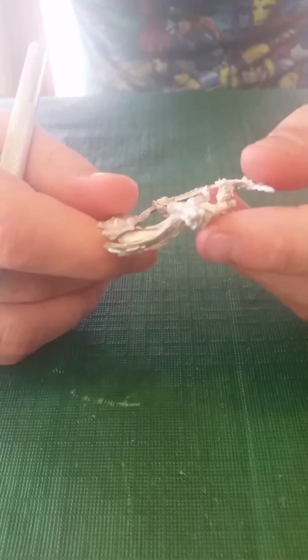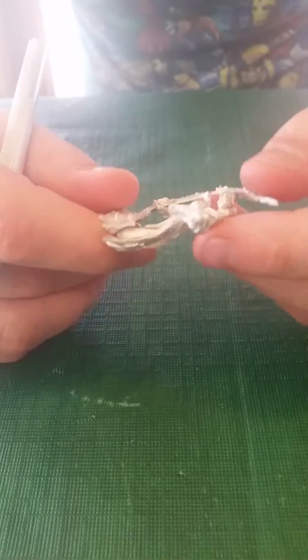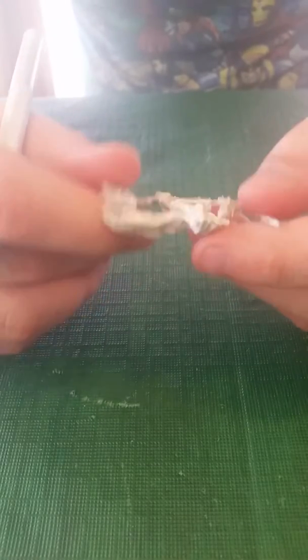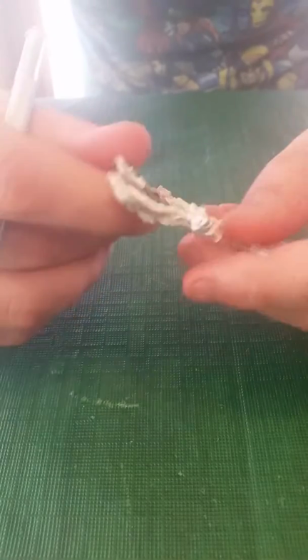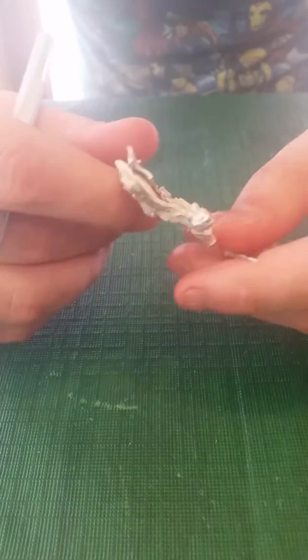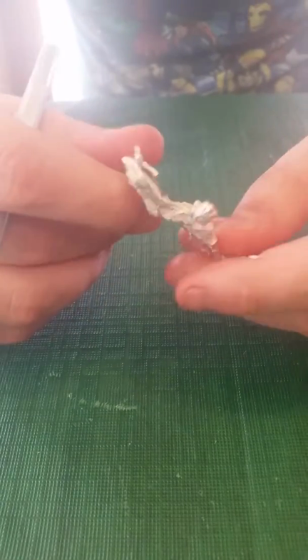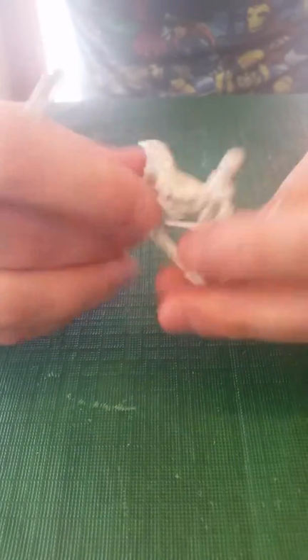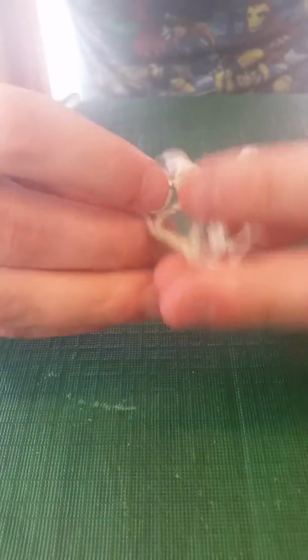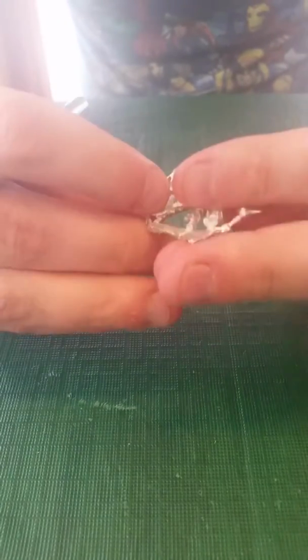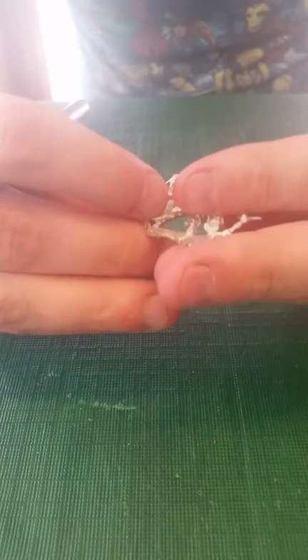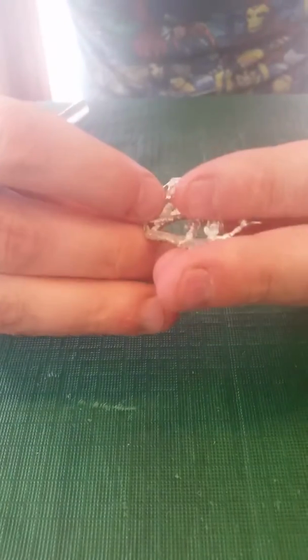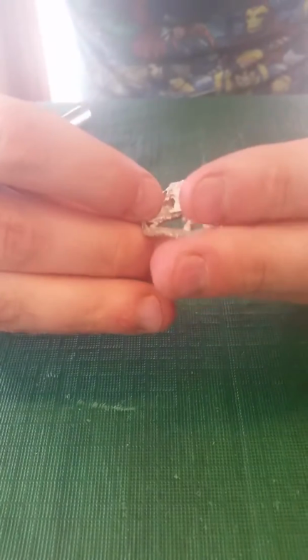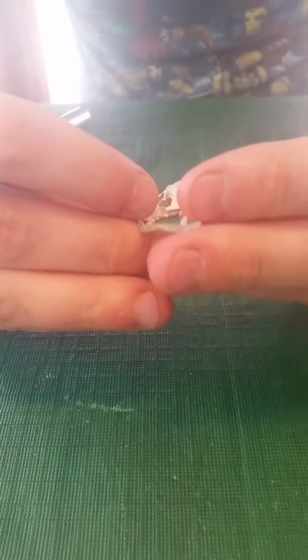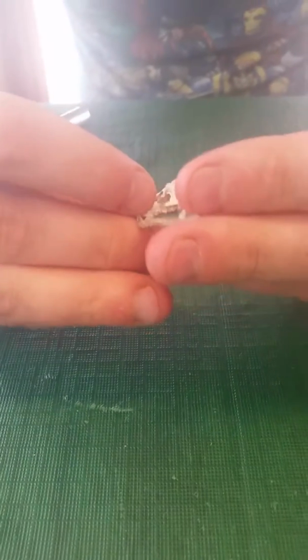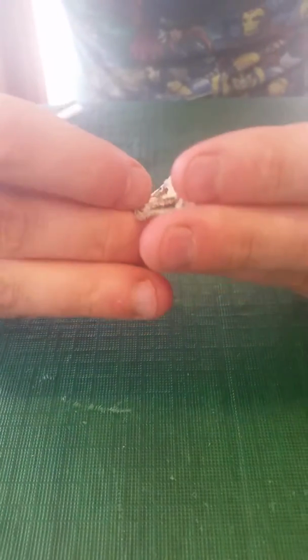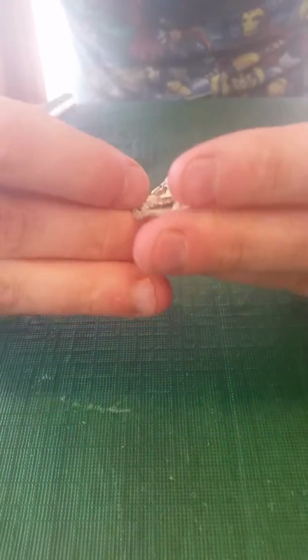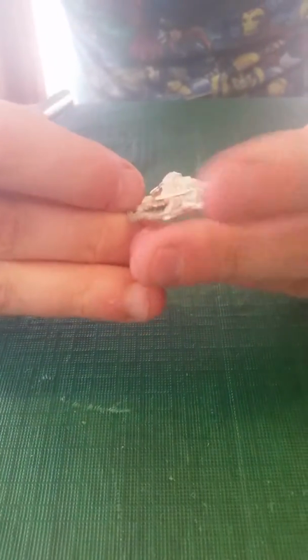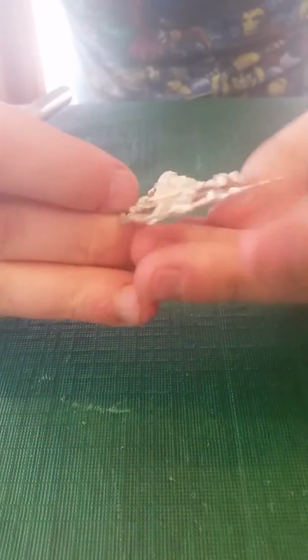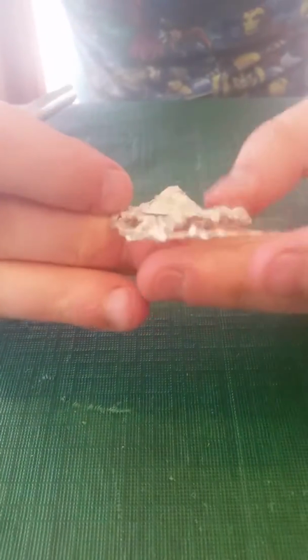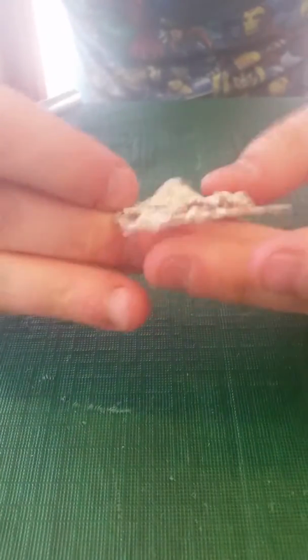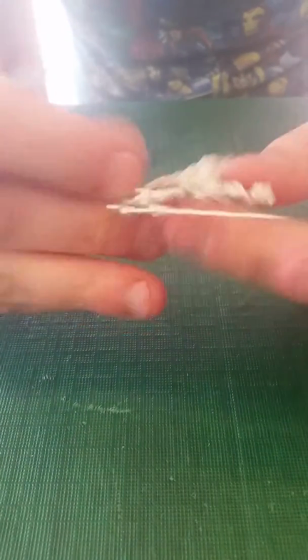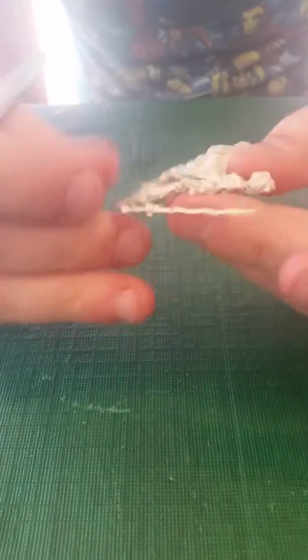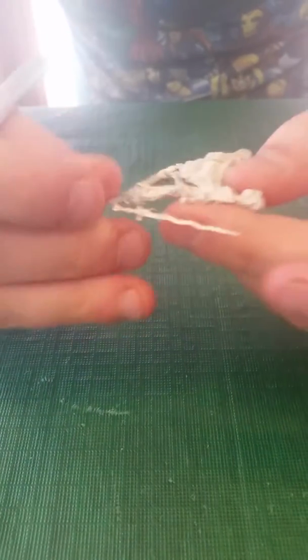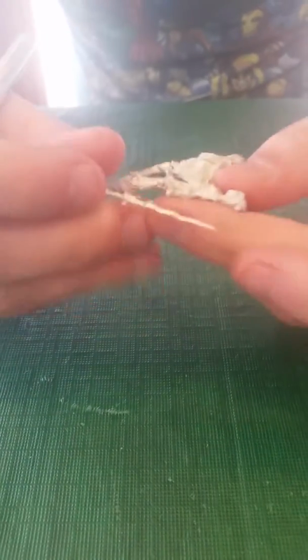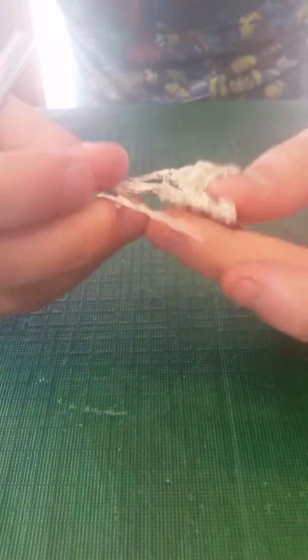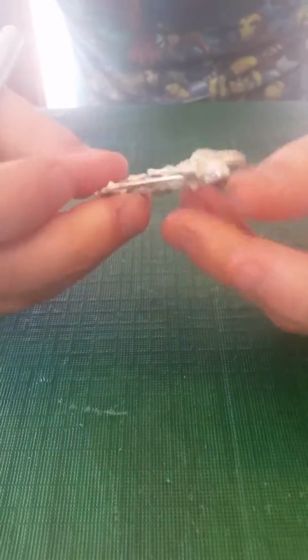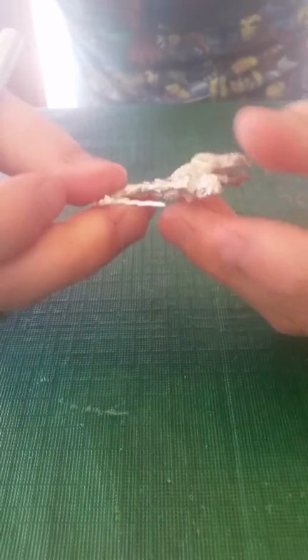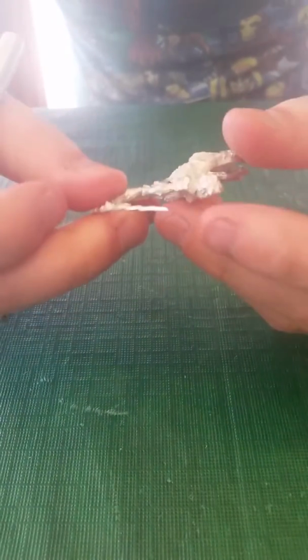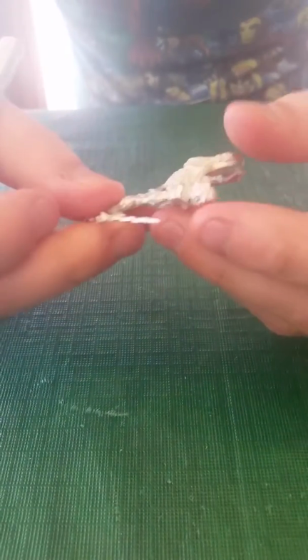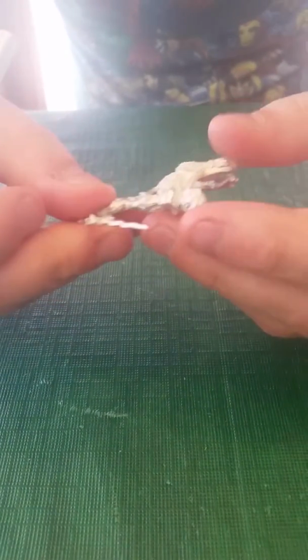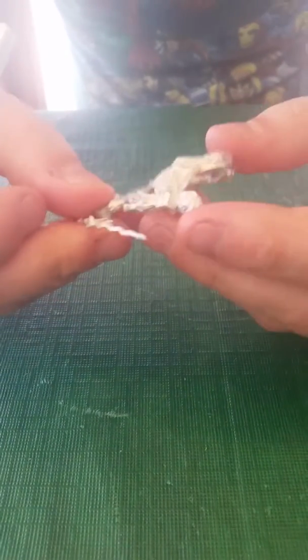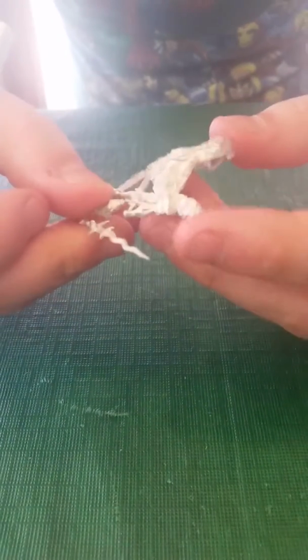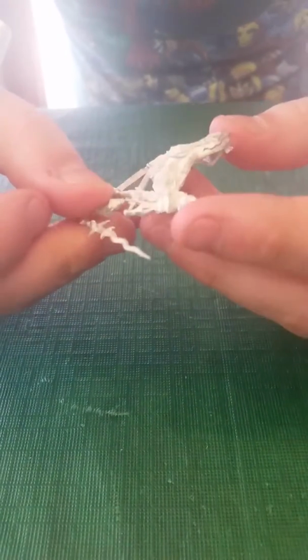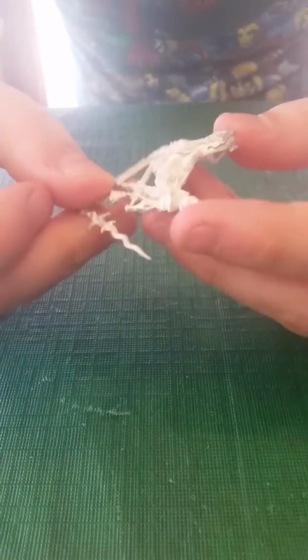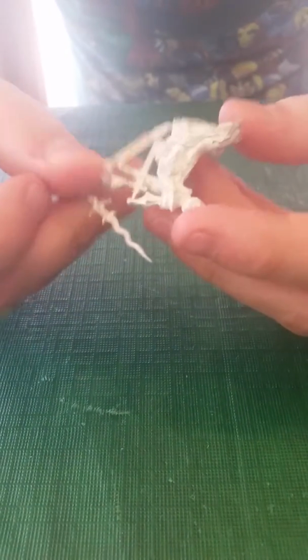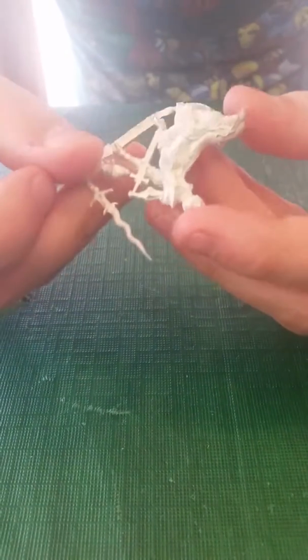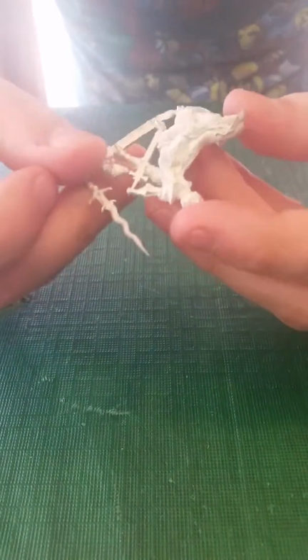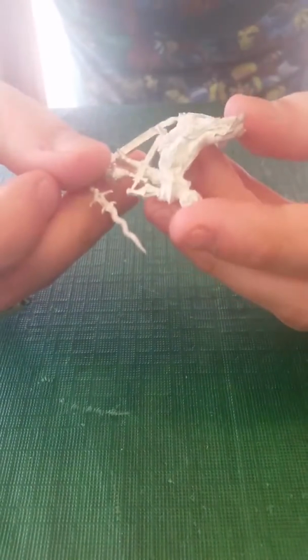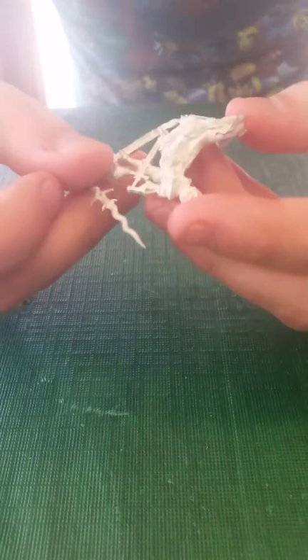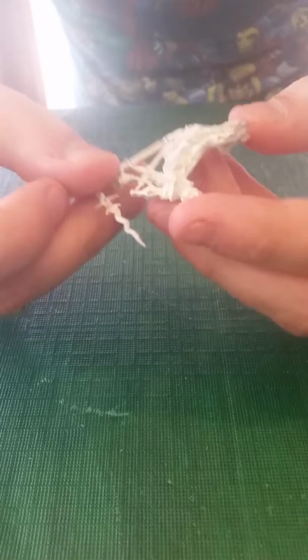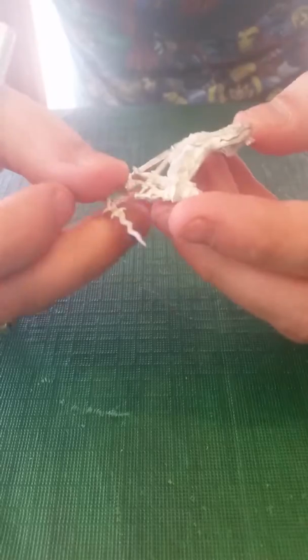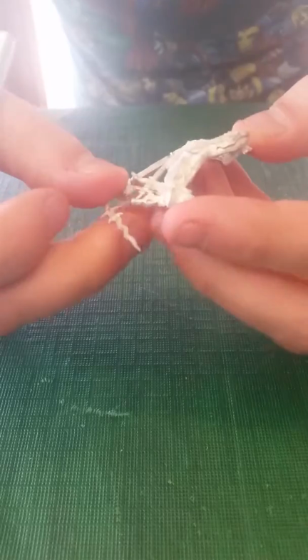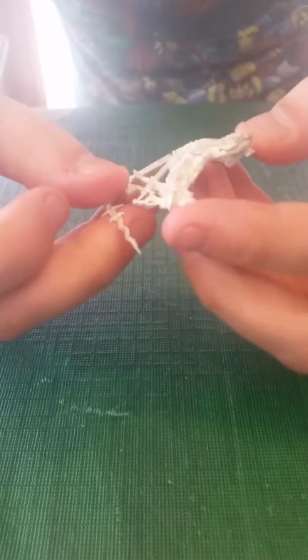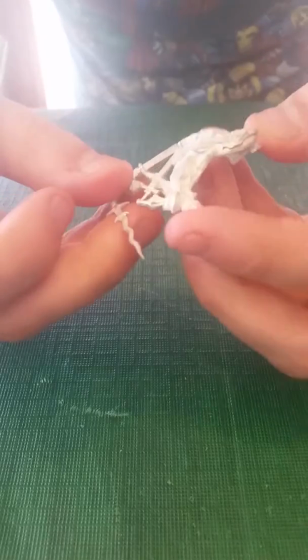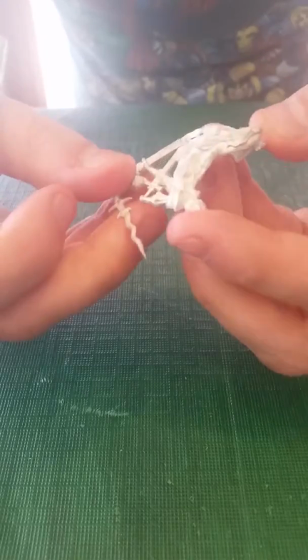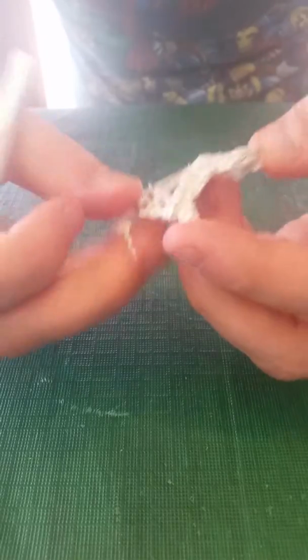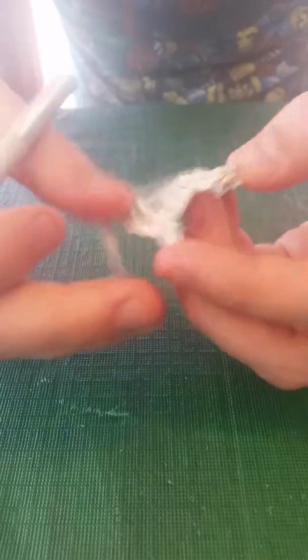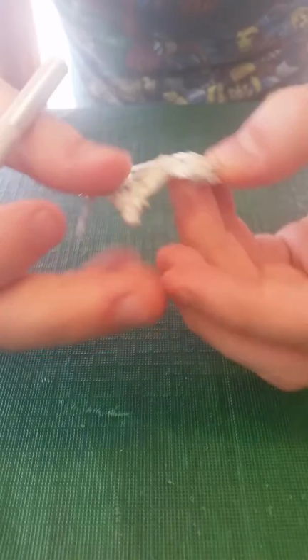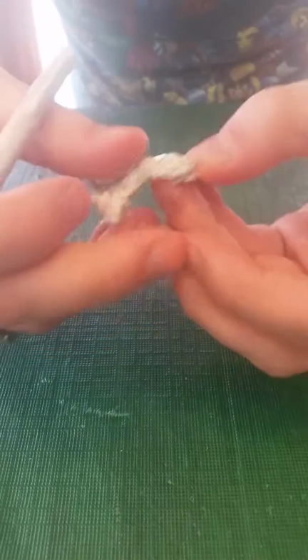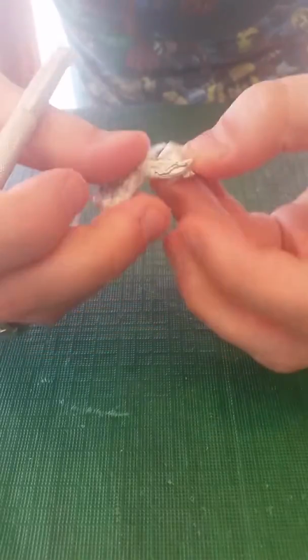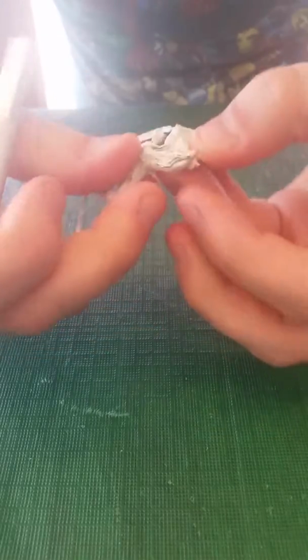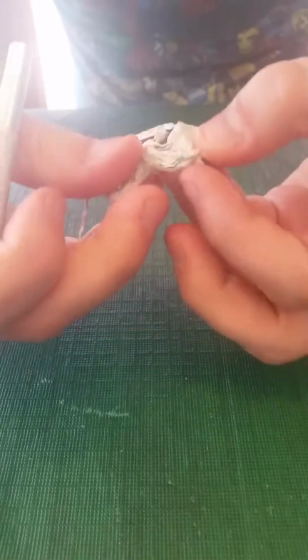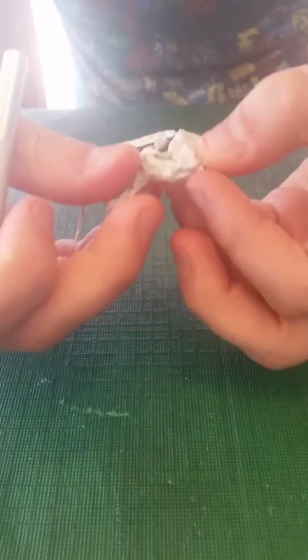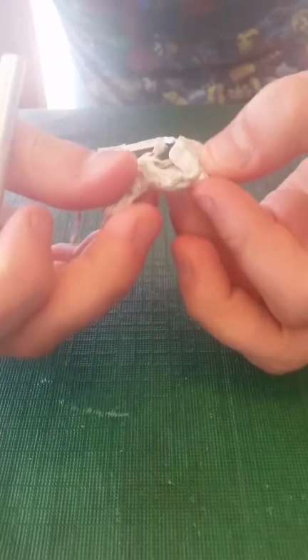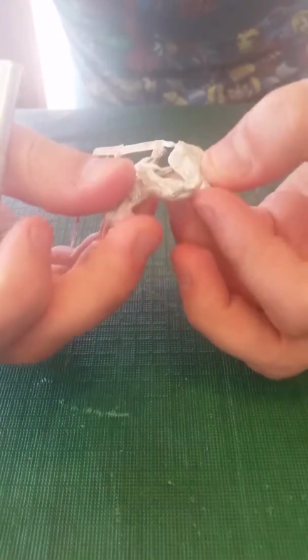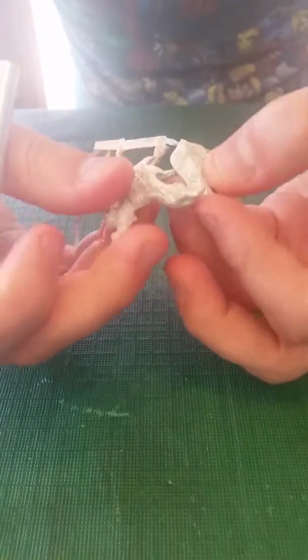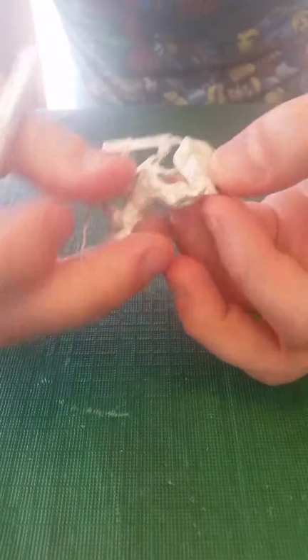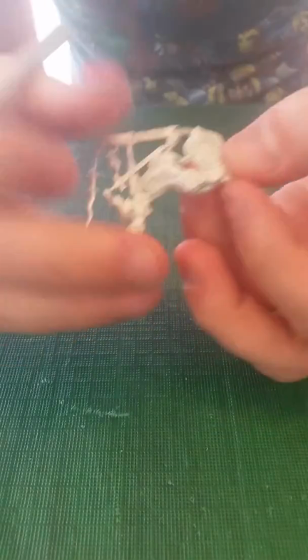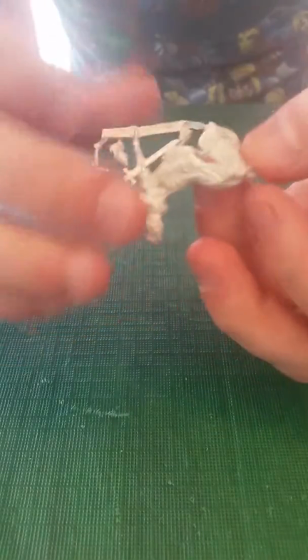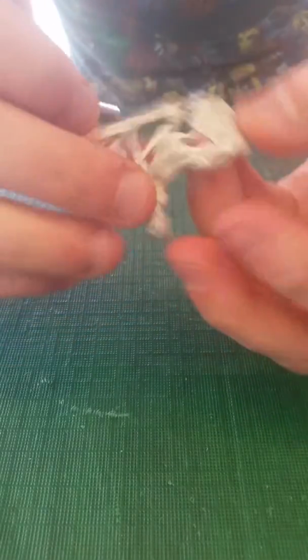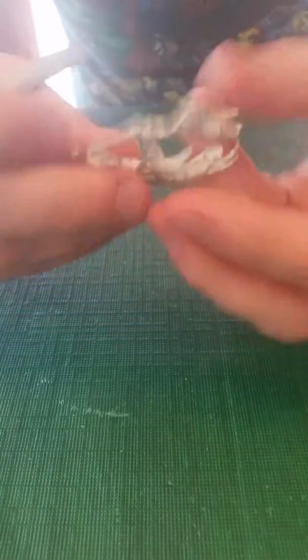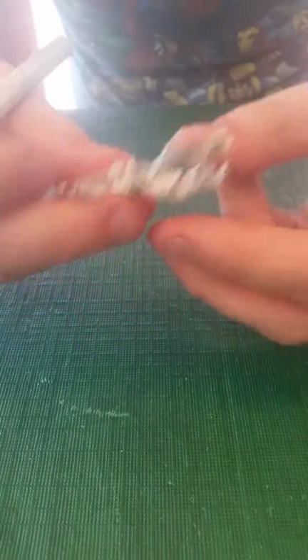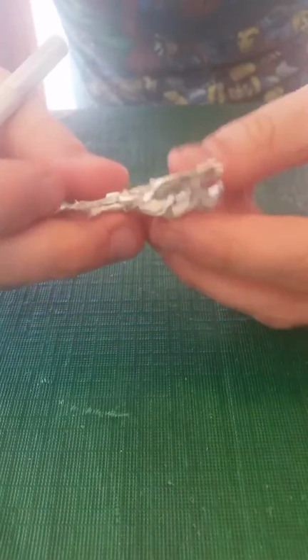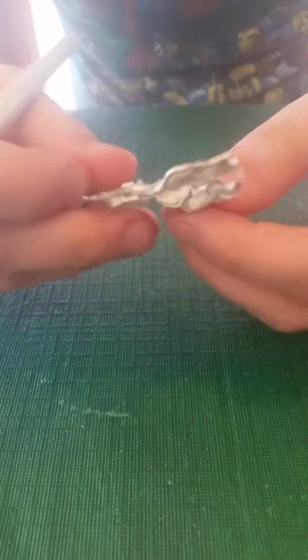When you're putting together a model, you're going to want to look to see if there's any flash, which will be things like sticking off the side and whatnot.